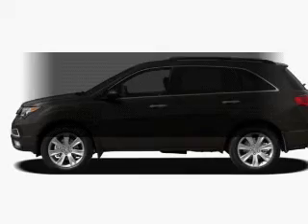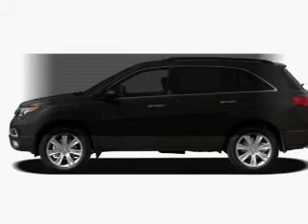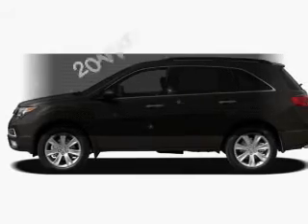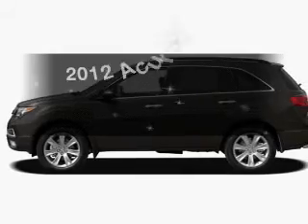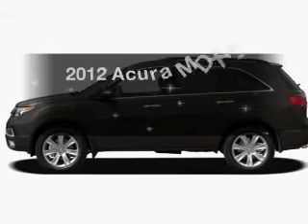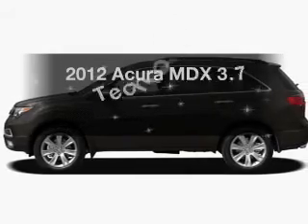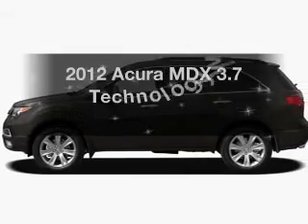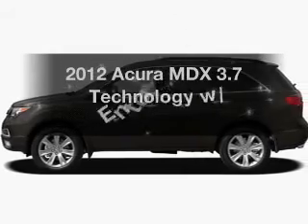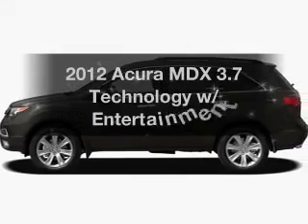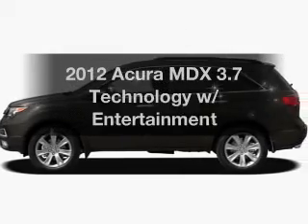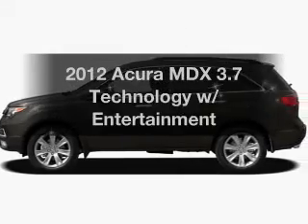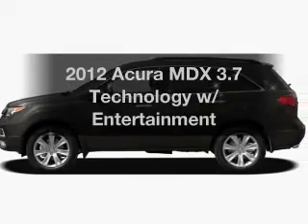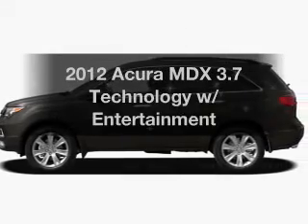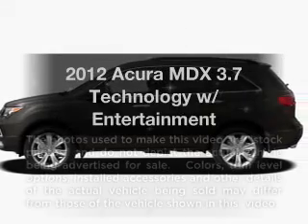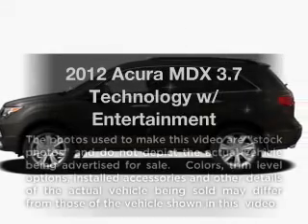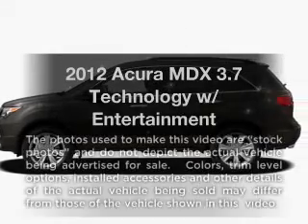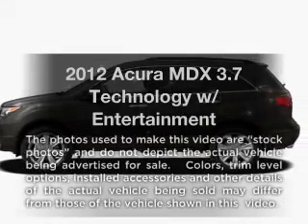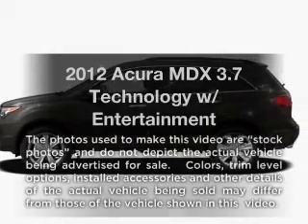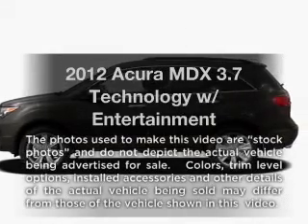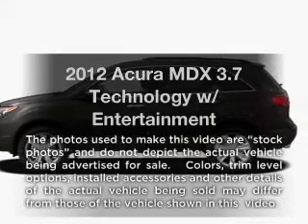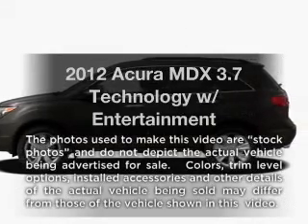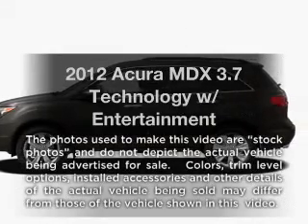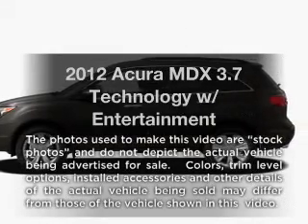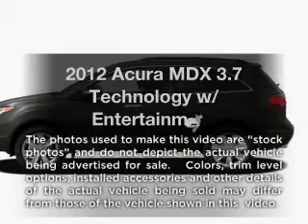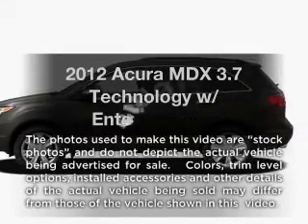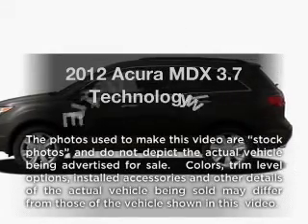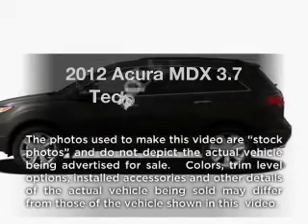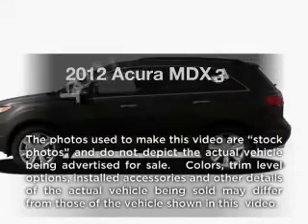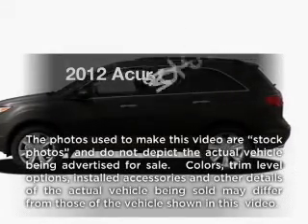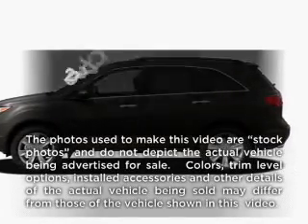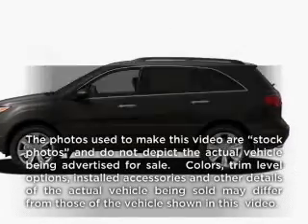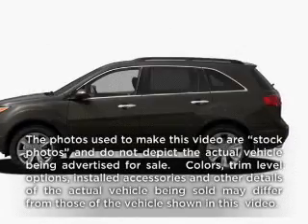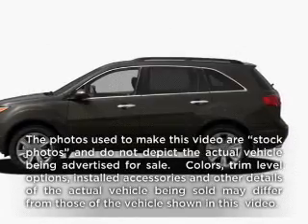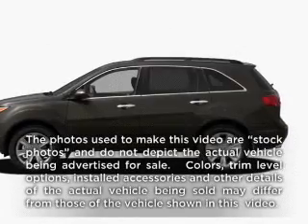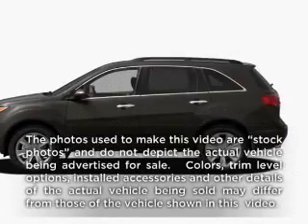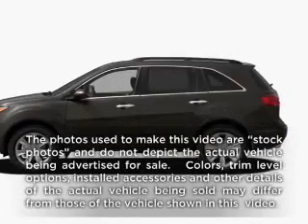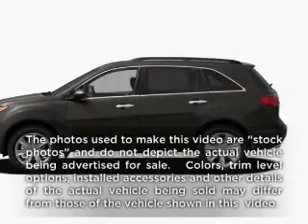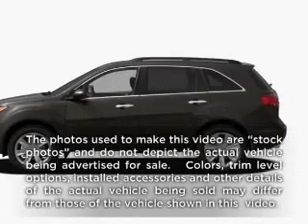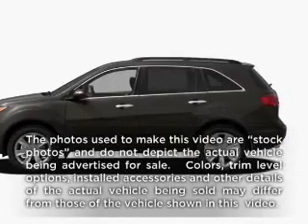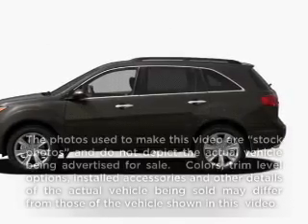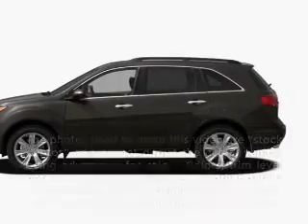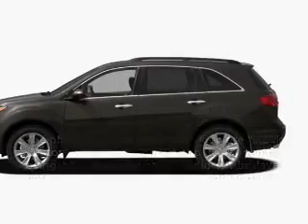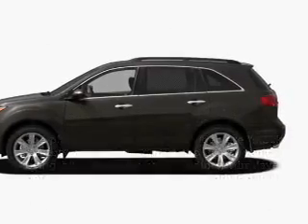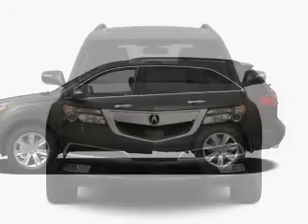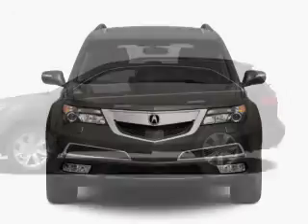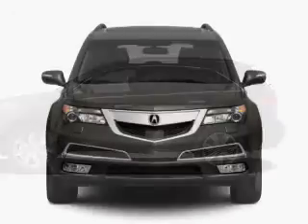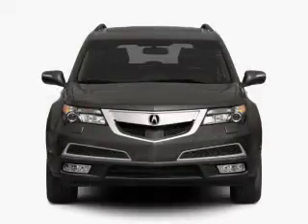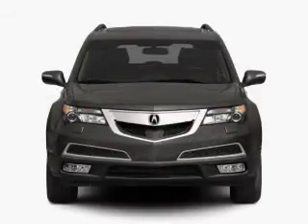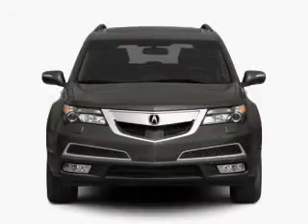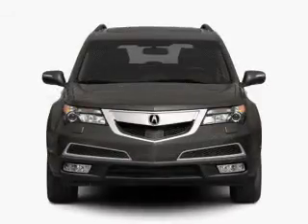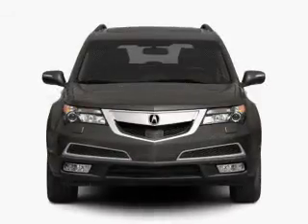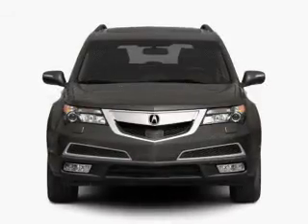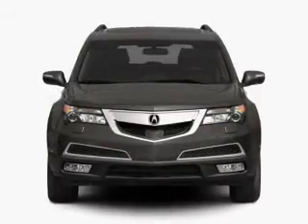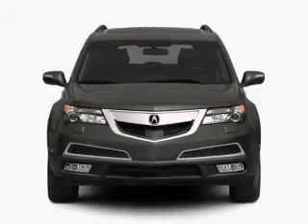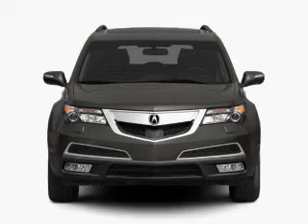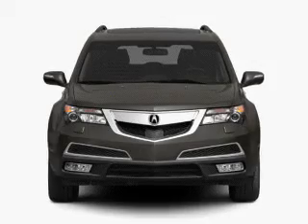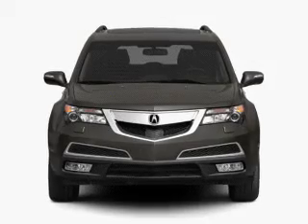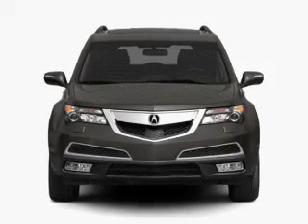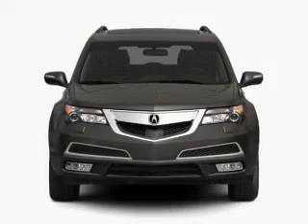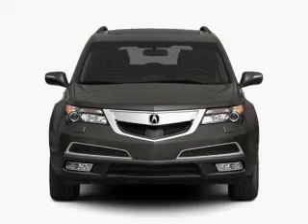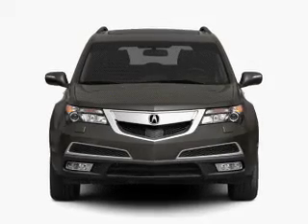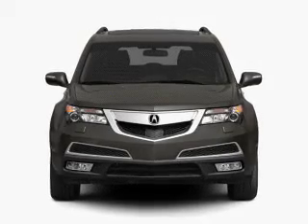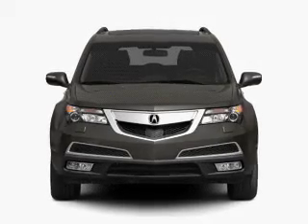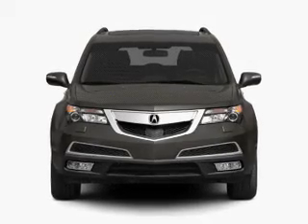Presenting the 2012 Acura MDX. If you're looking for a first-rate auto, this one could be yours today.